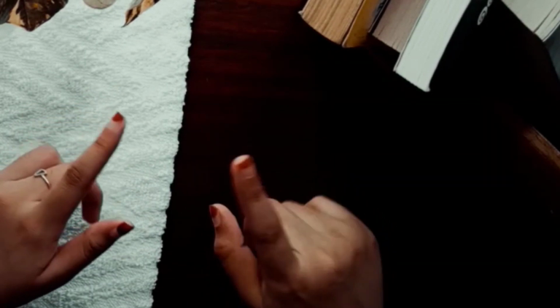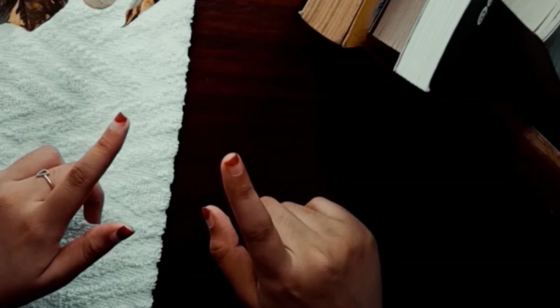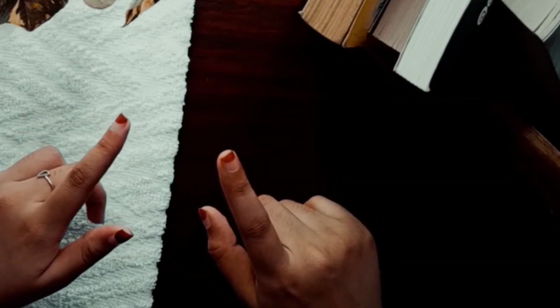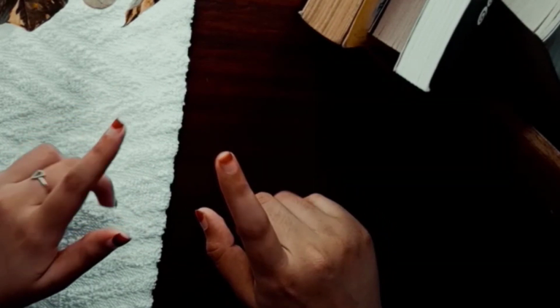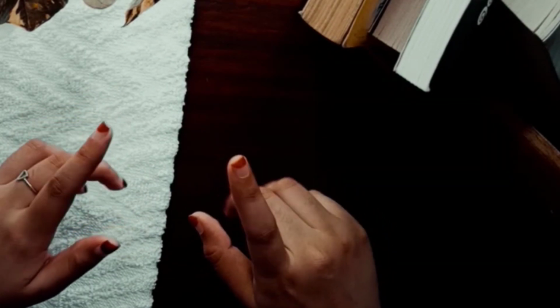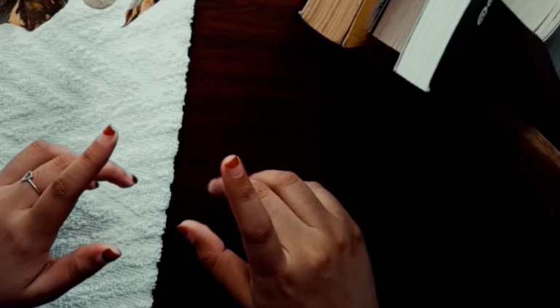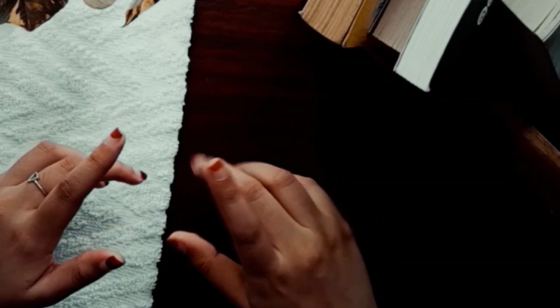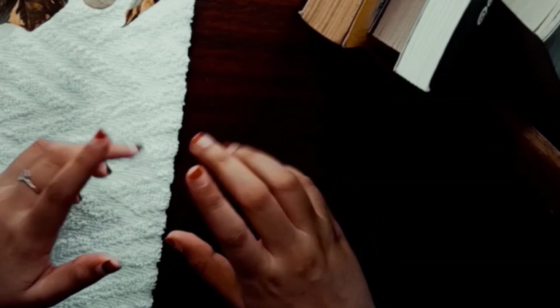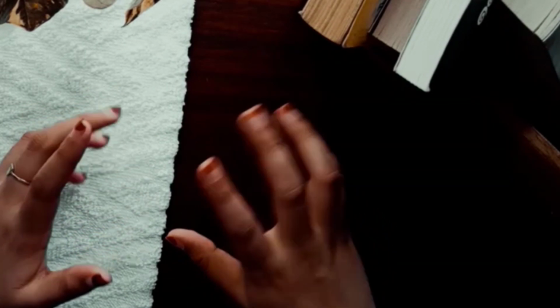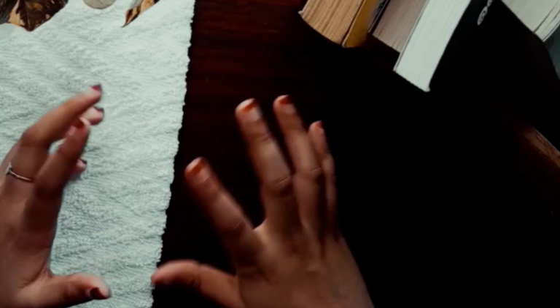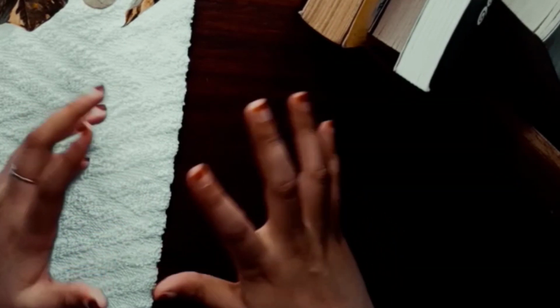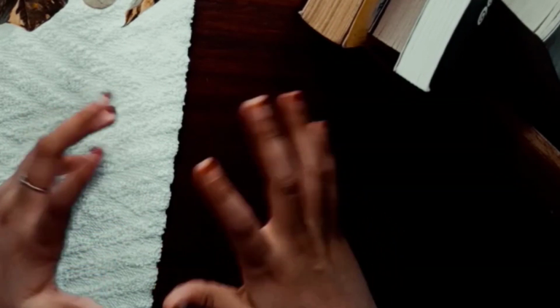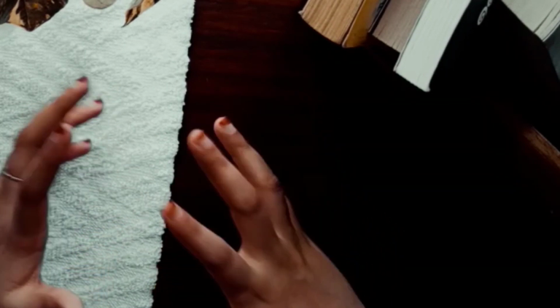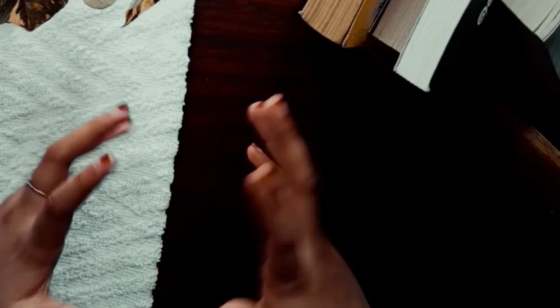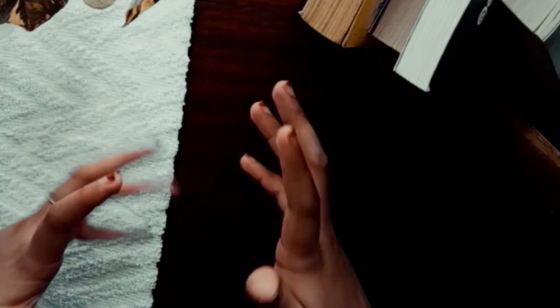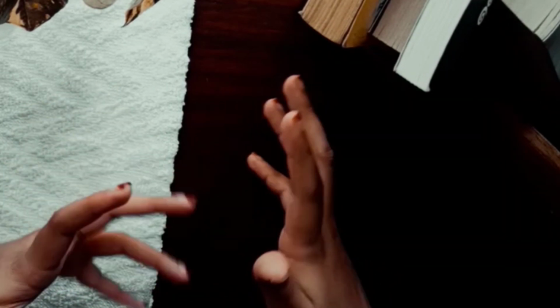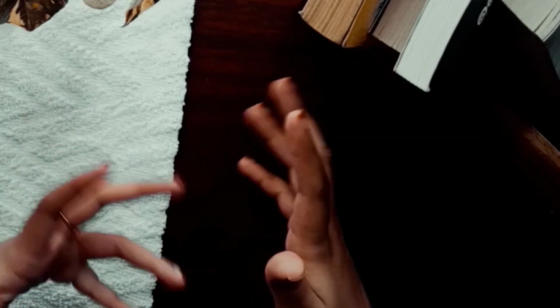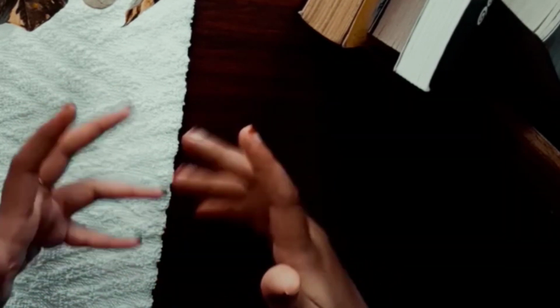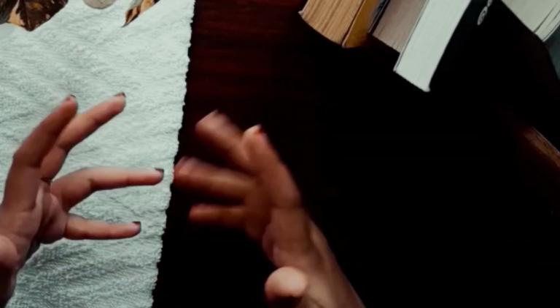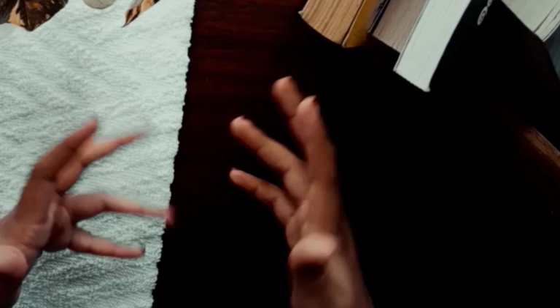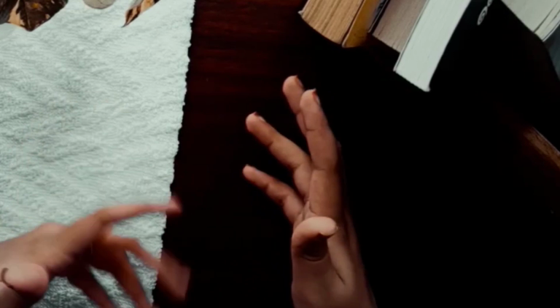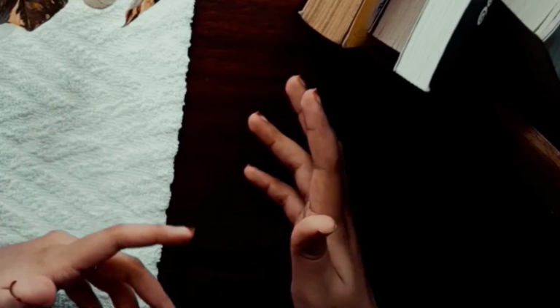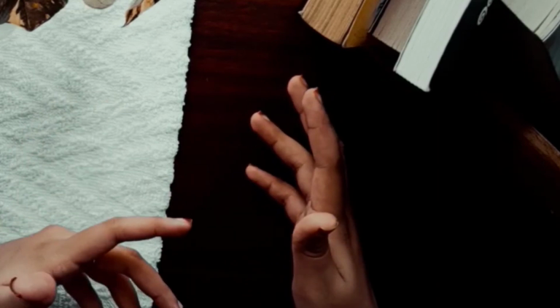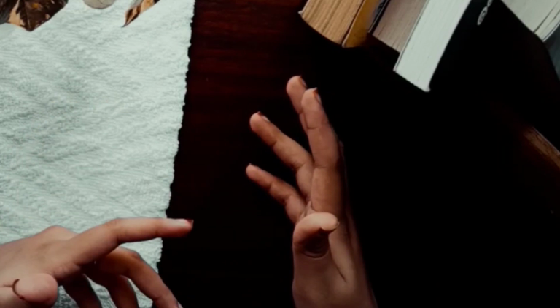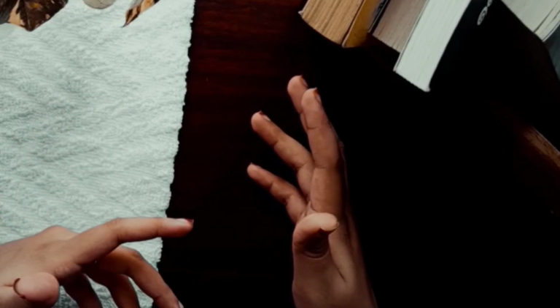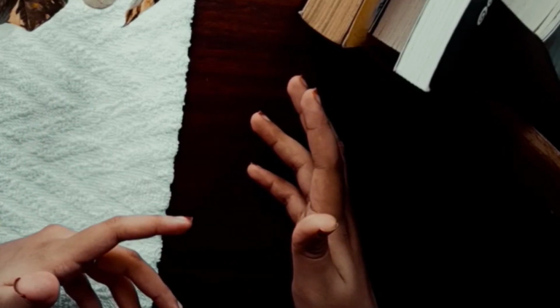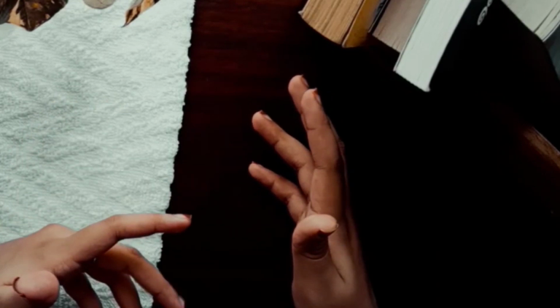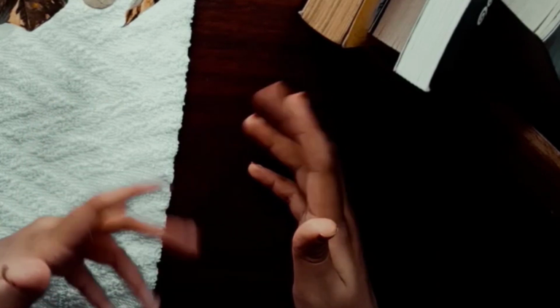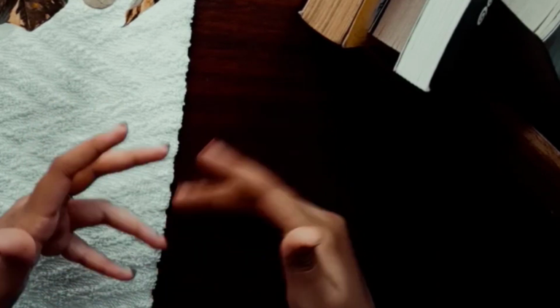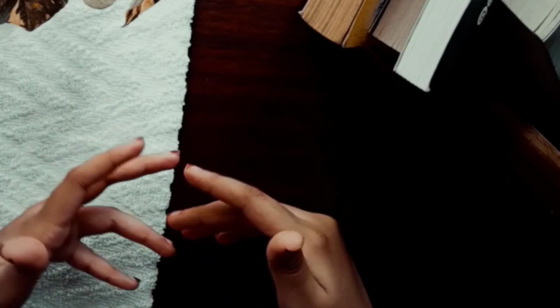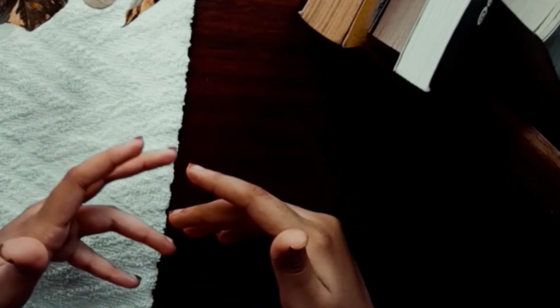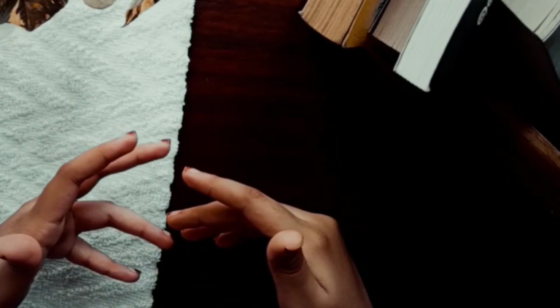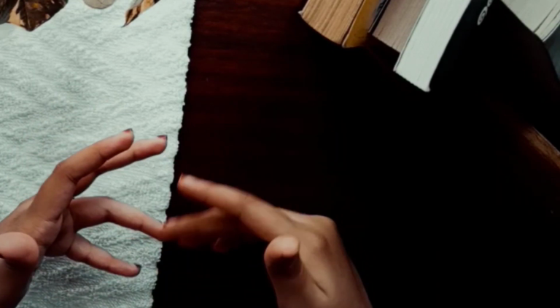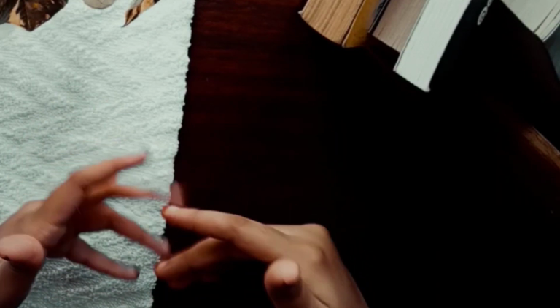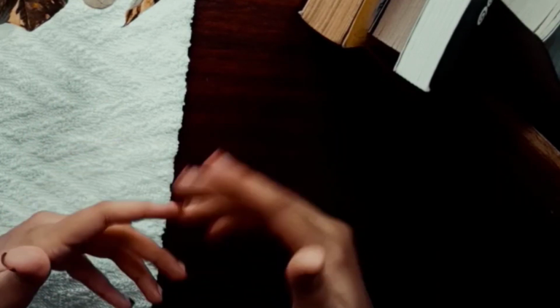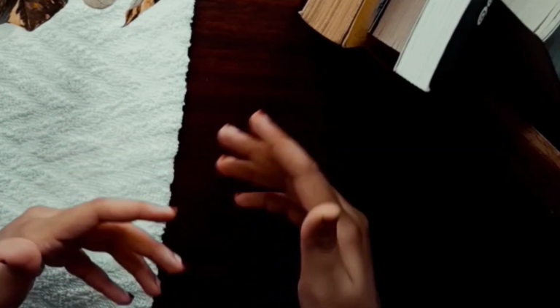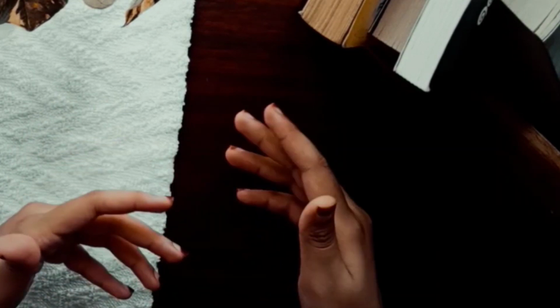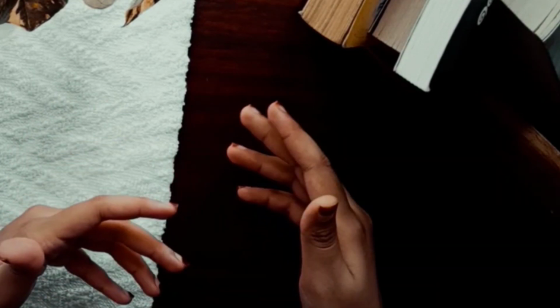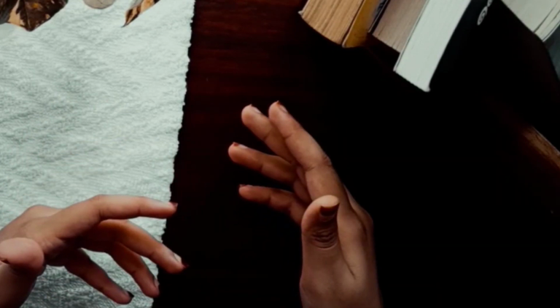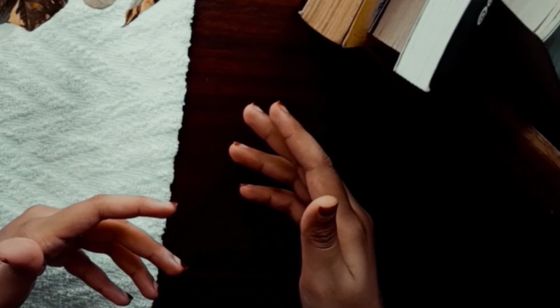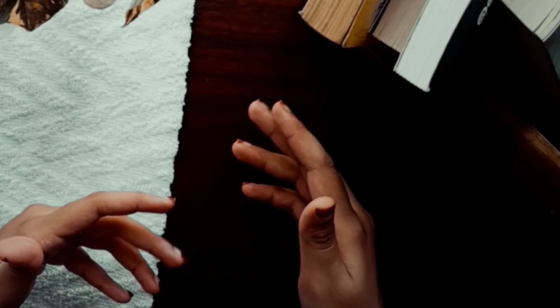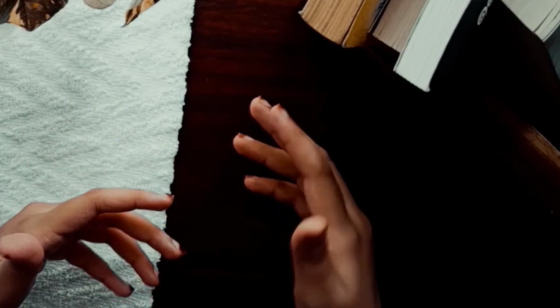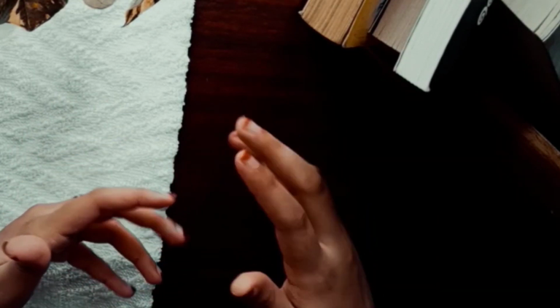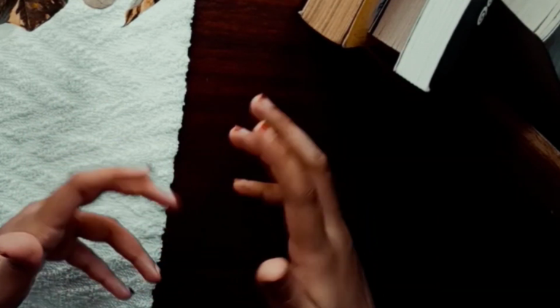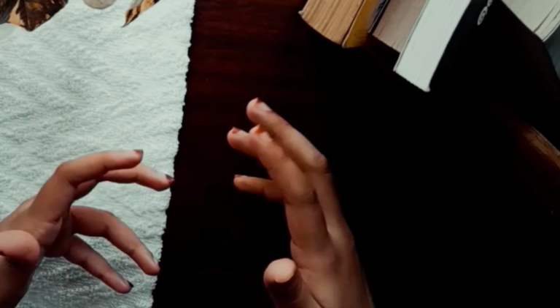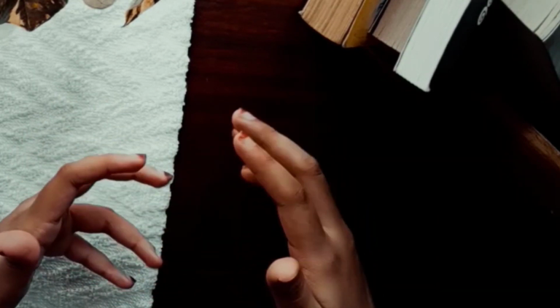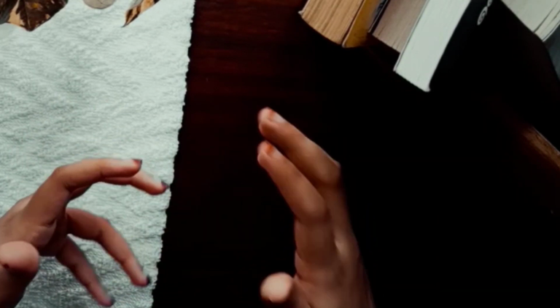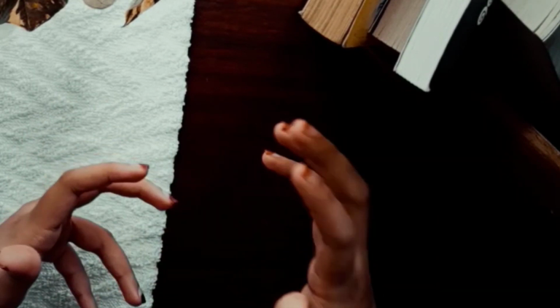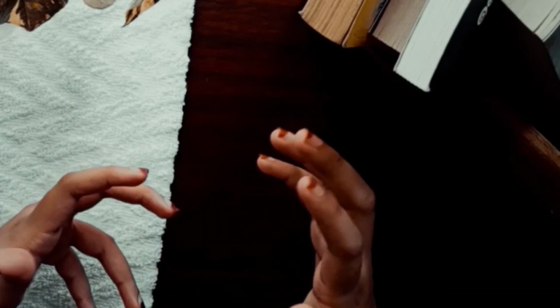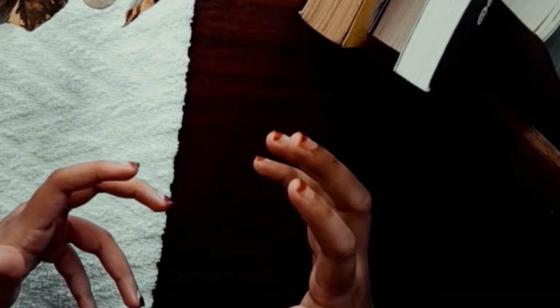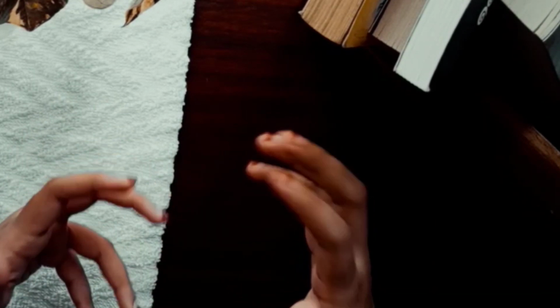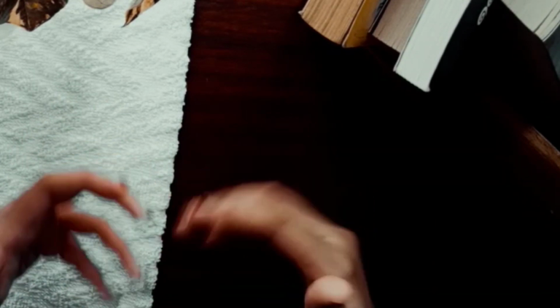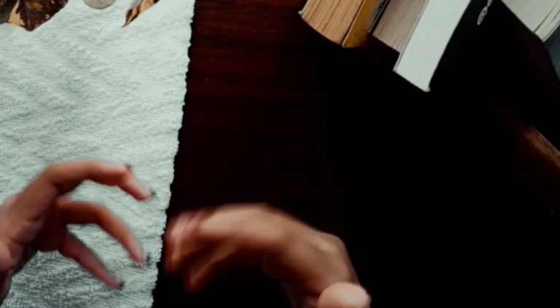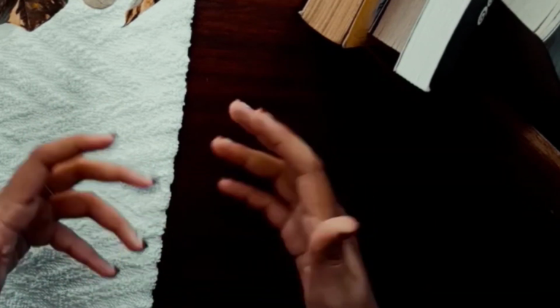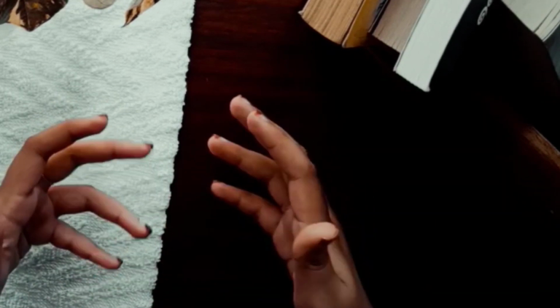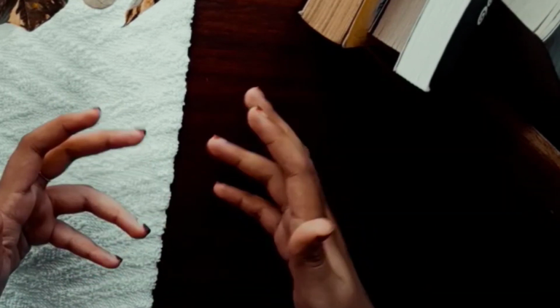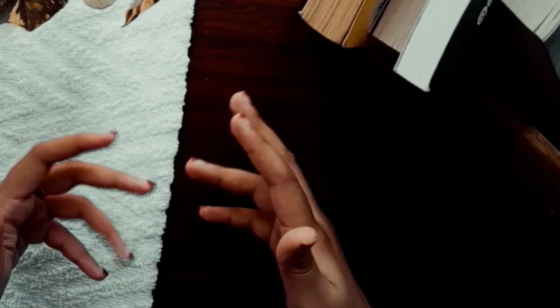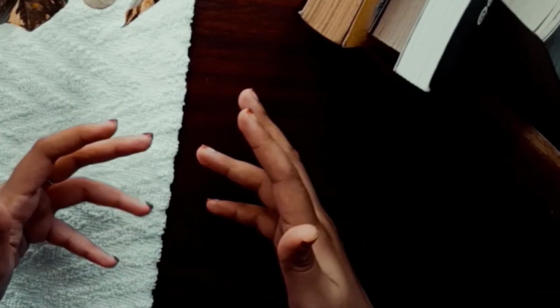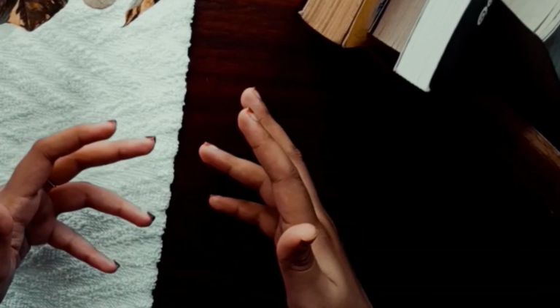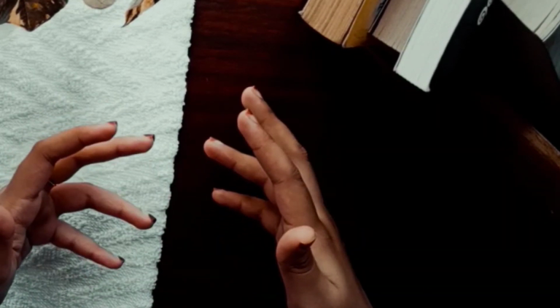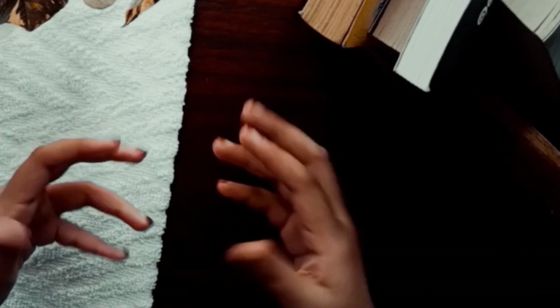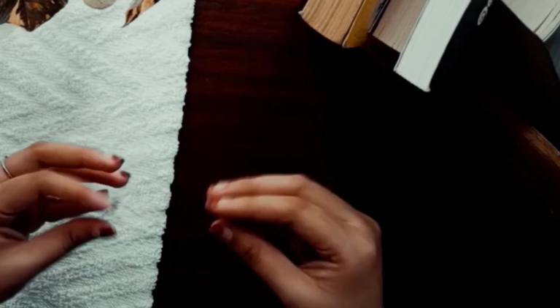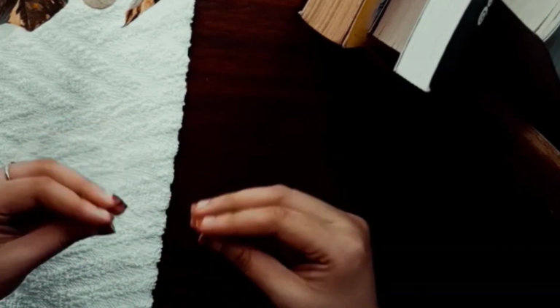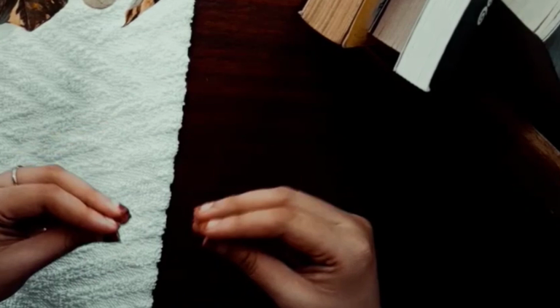This is our save the date card making video. We are doing a junk save the date card. I am doing this in the glass.